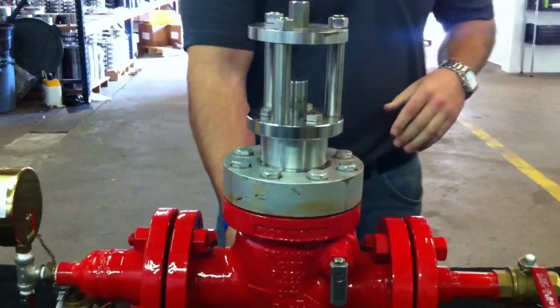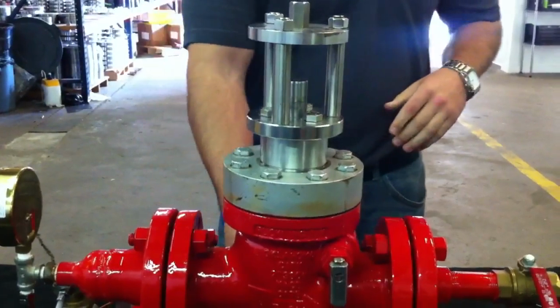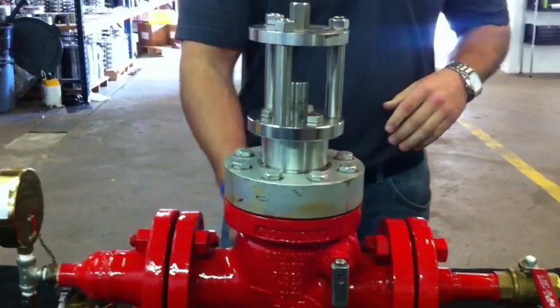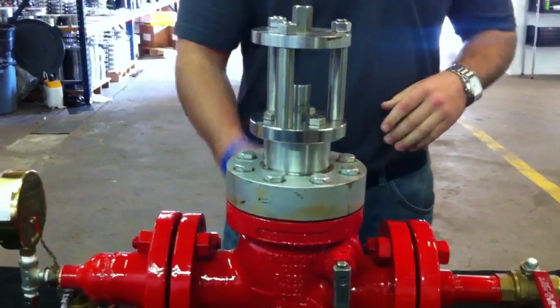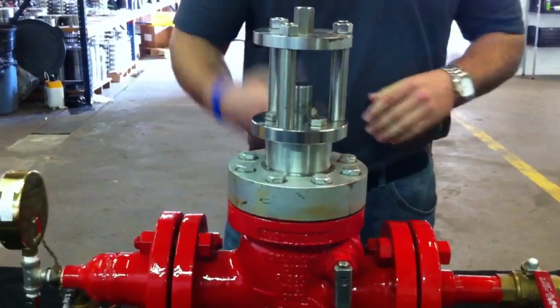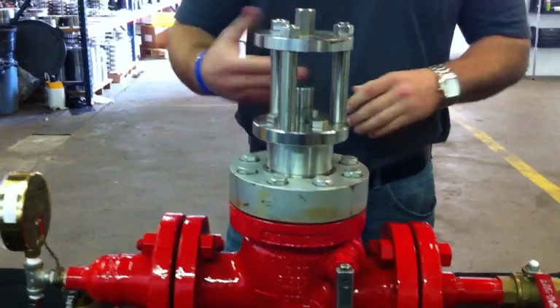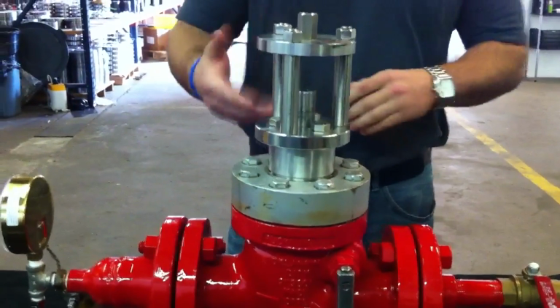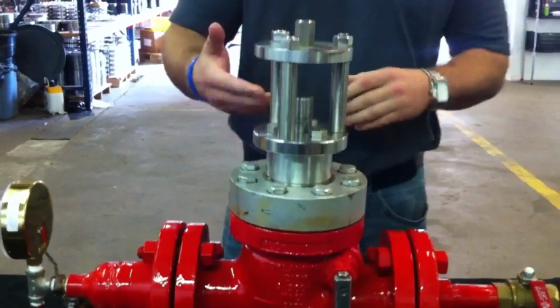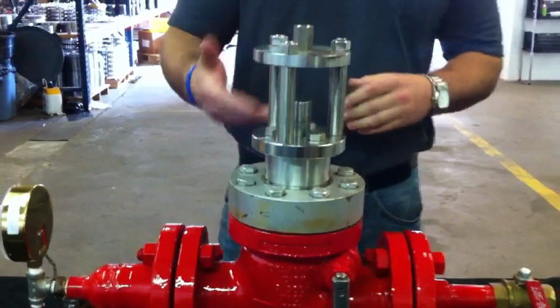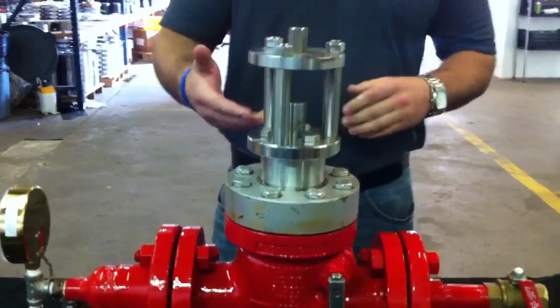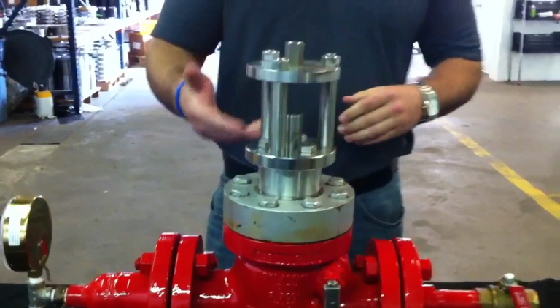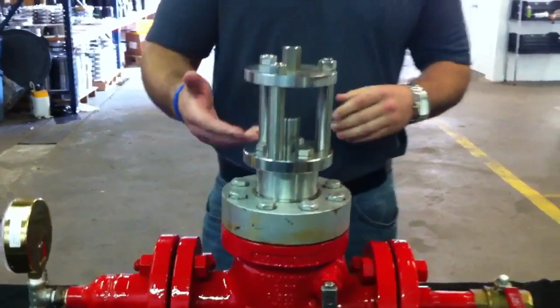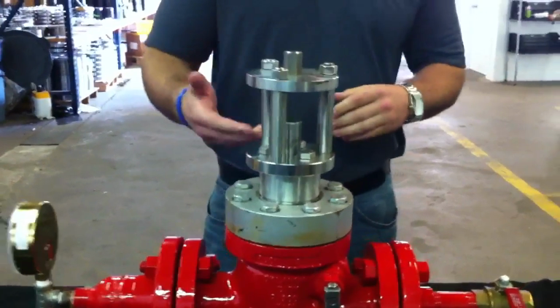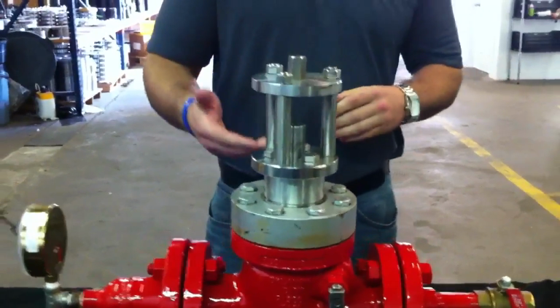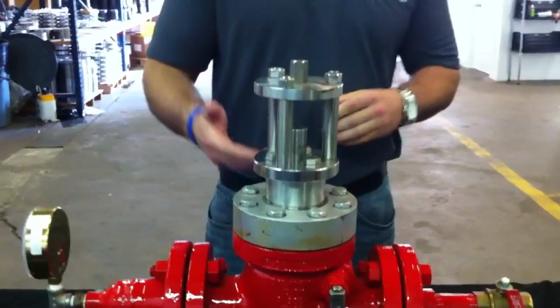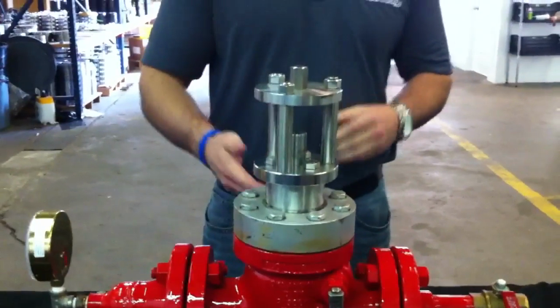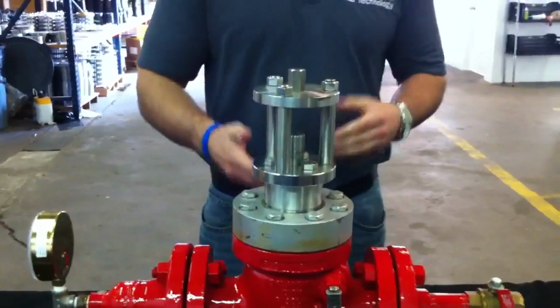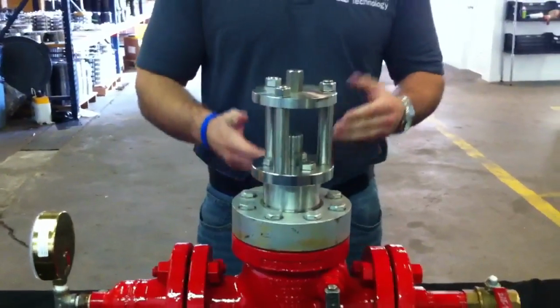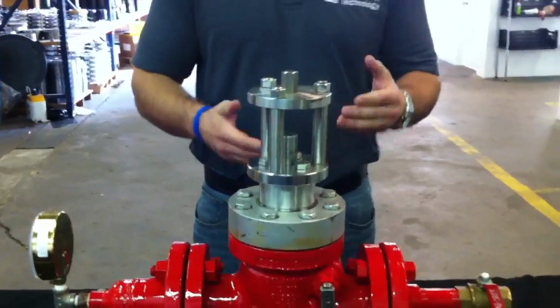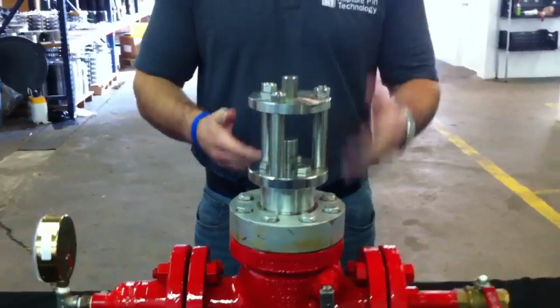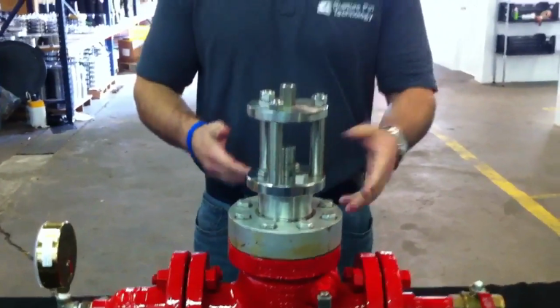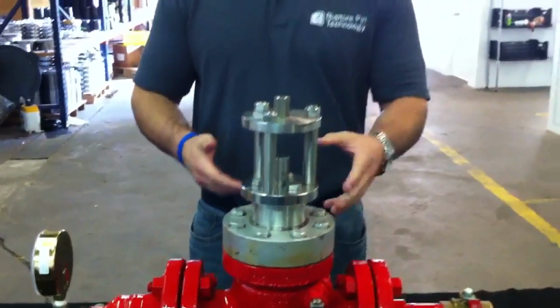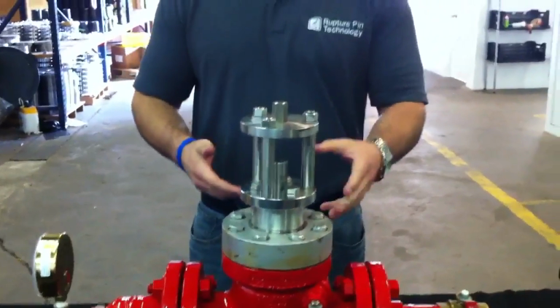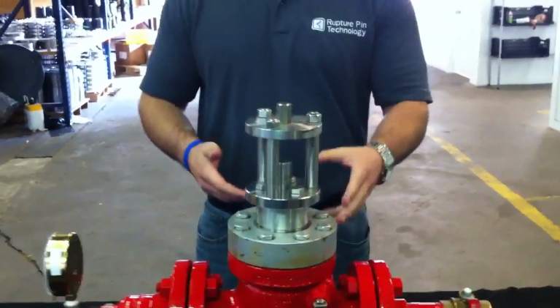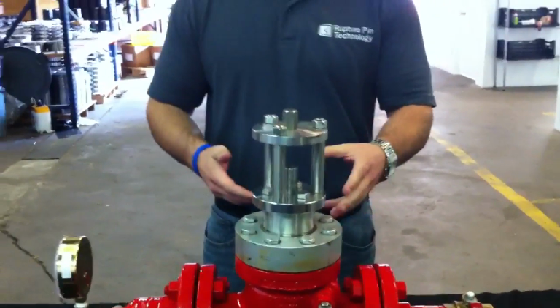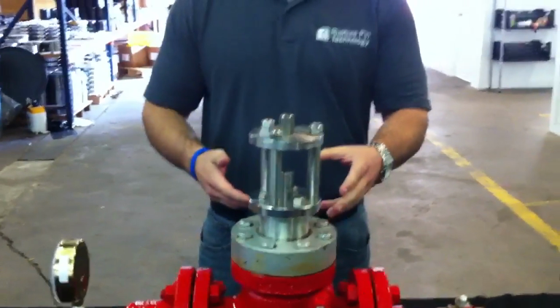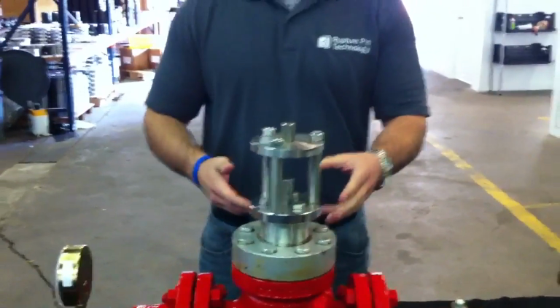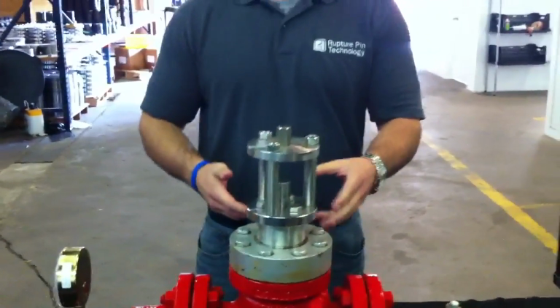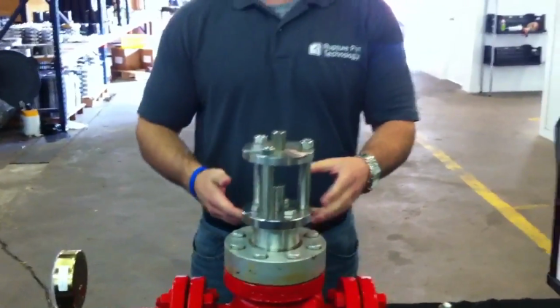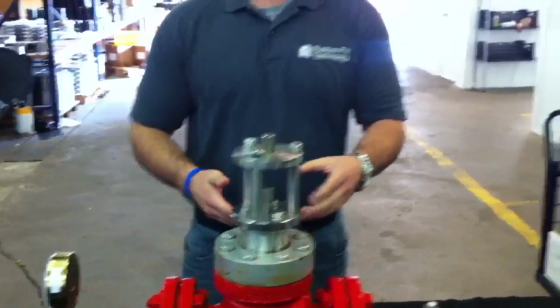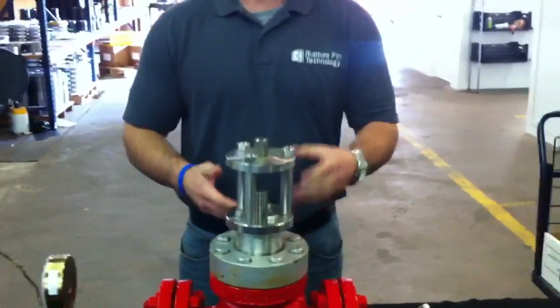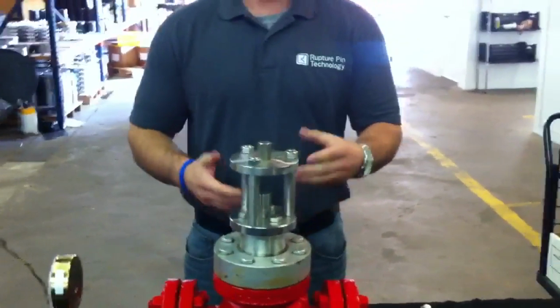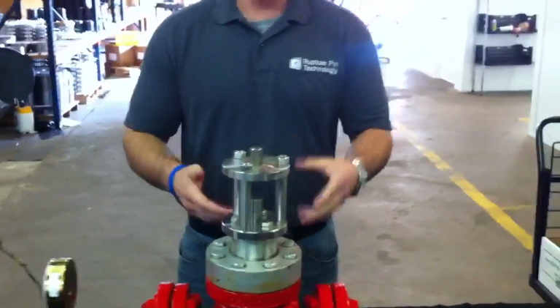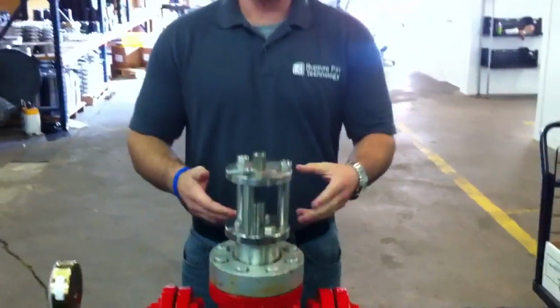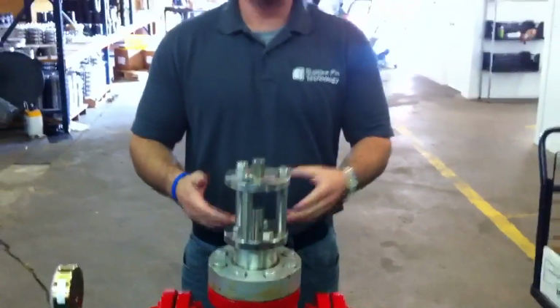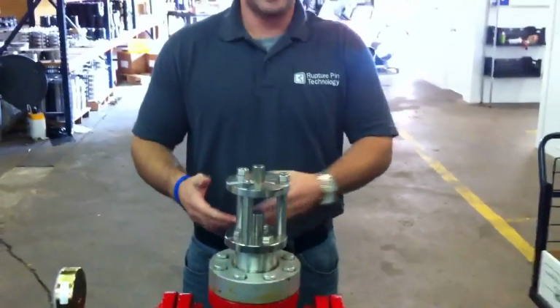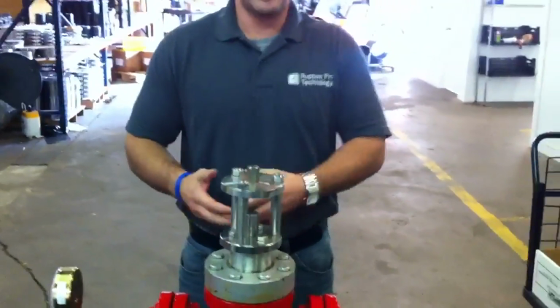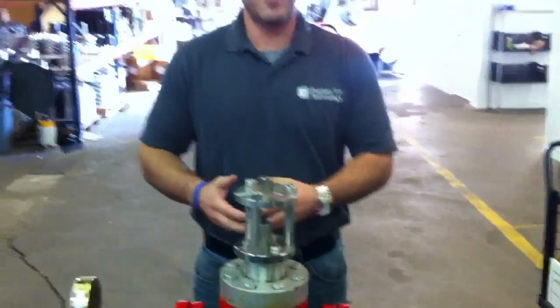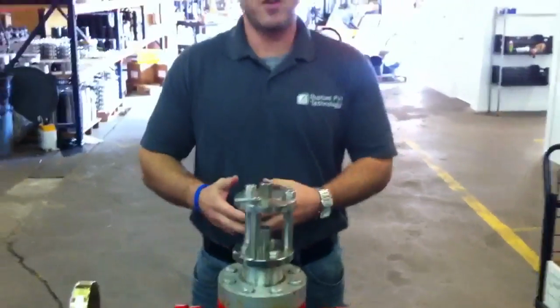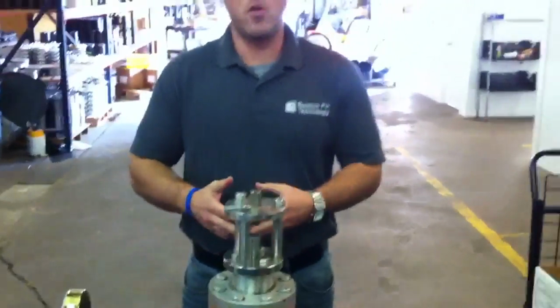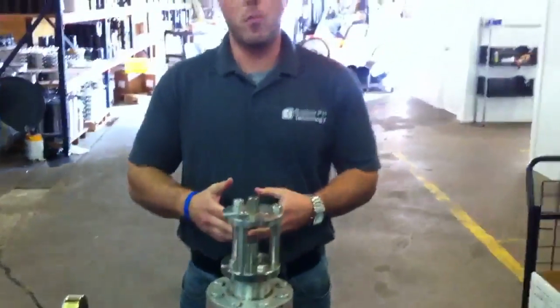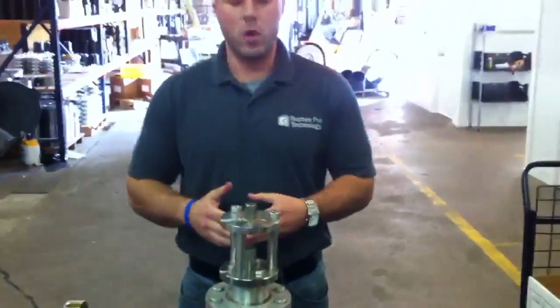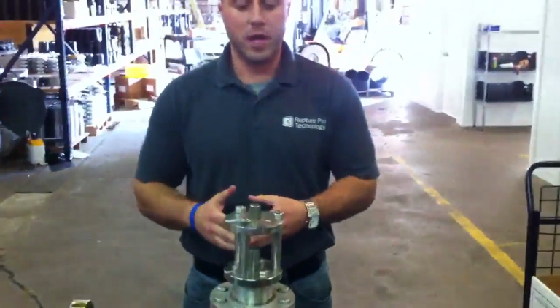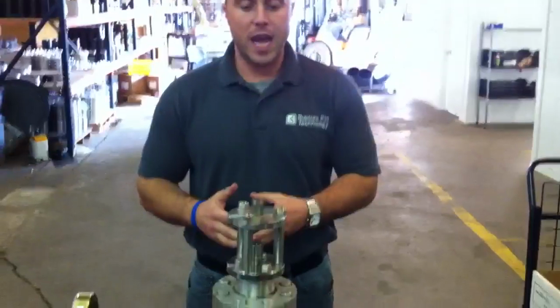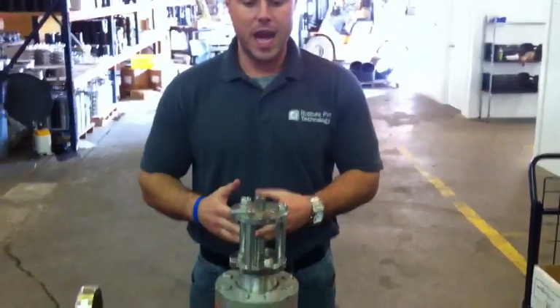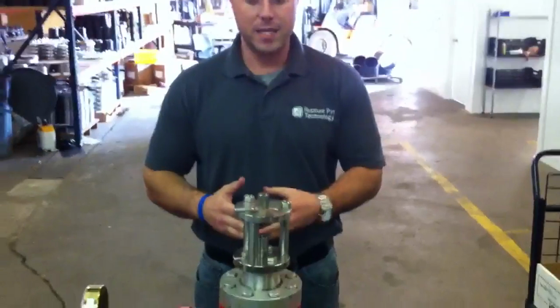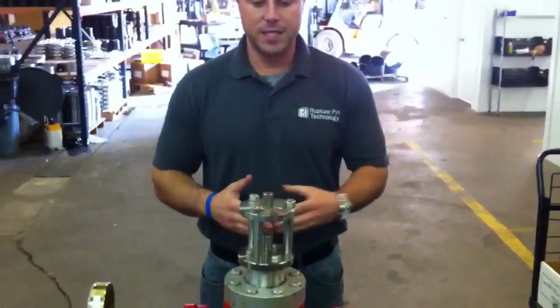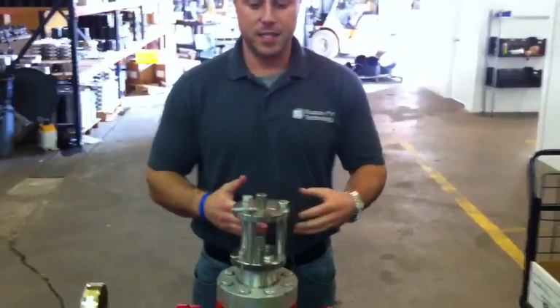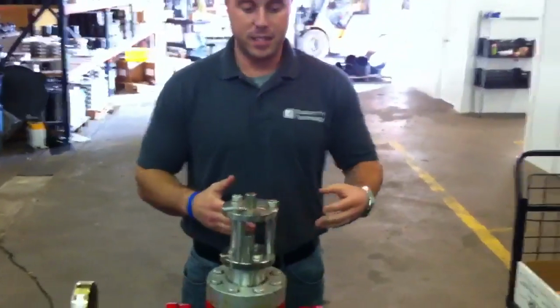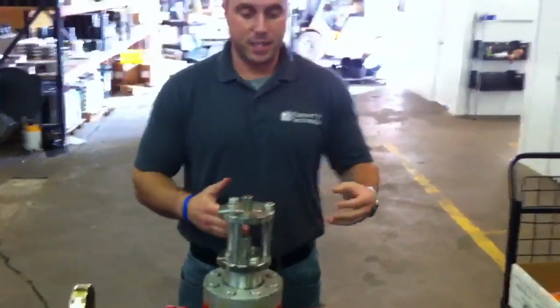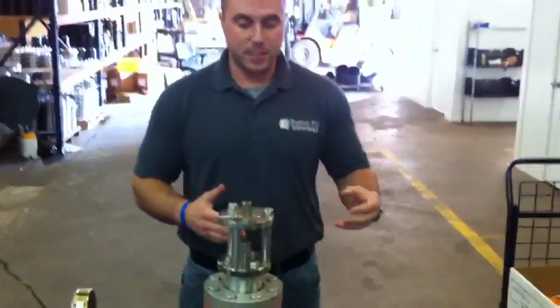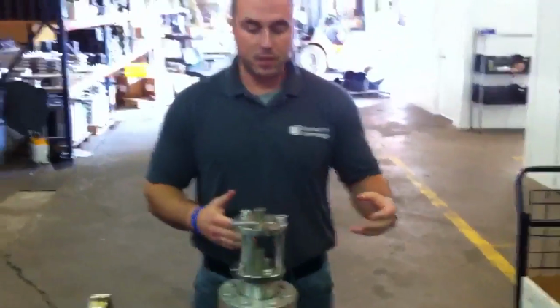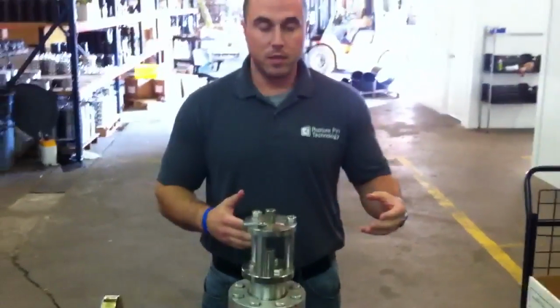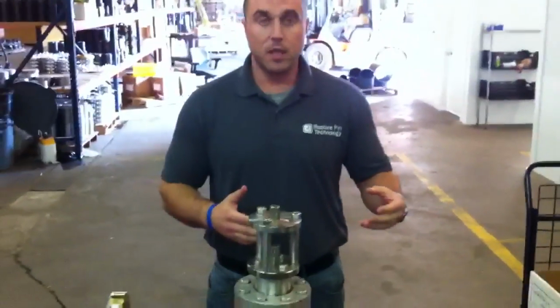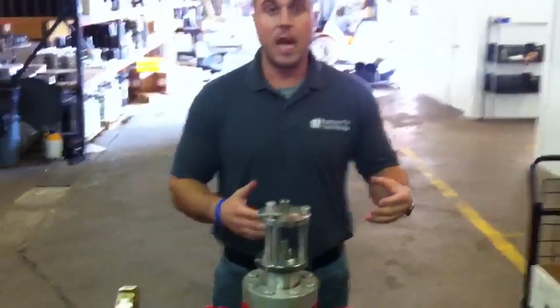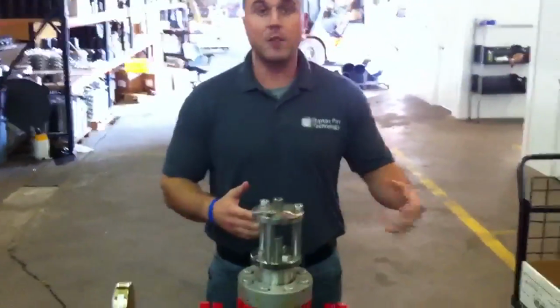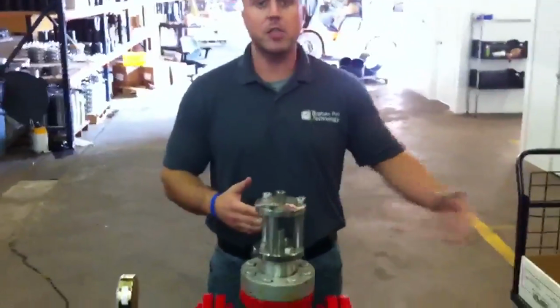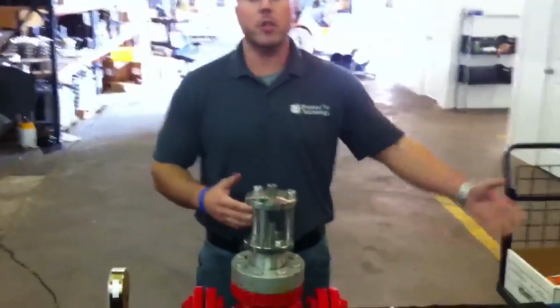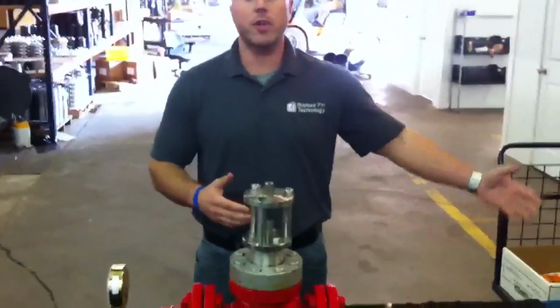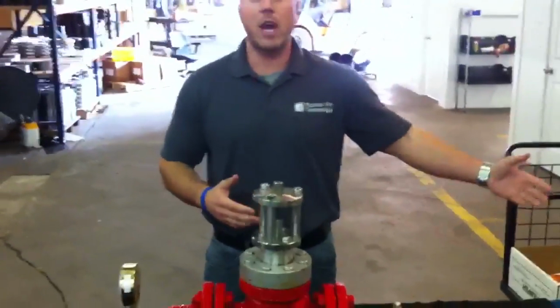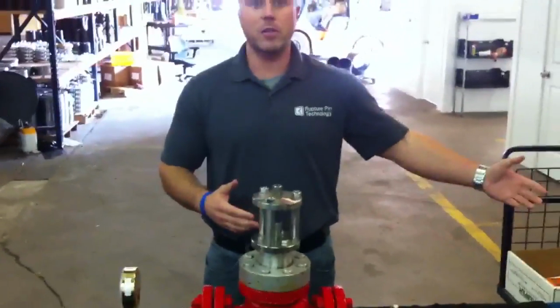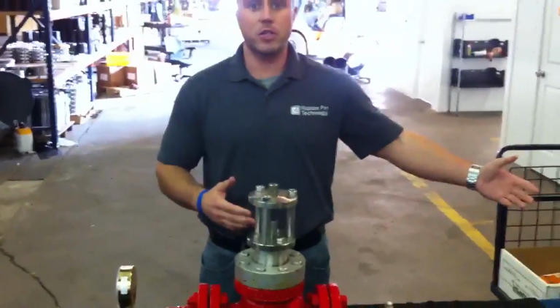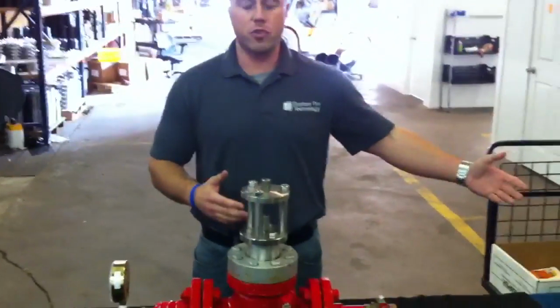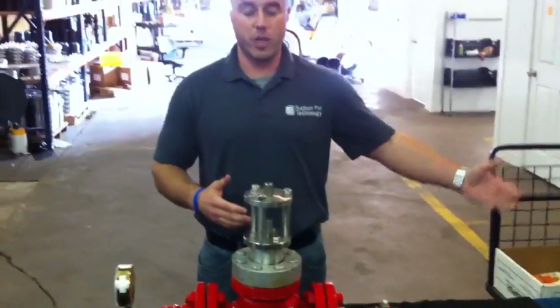Now the valve has operated. The valve is completely shut off, bubble tight. No more gas is allowed to go downstream.